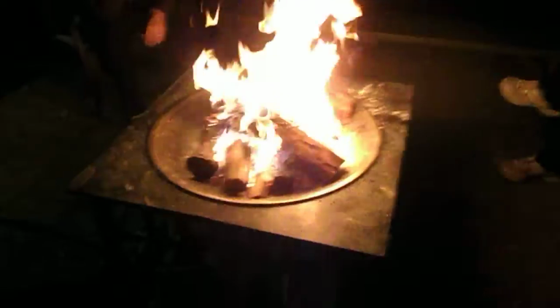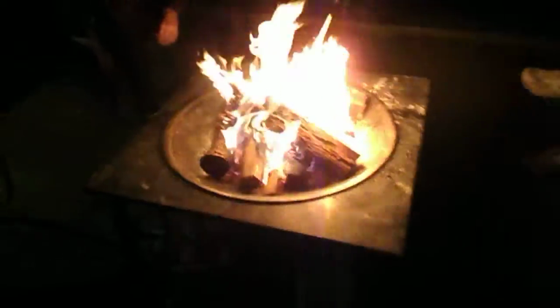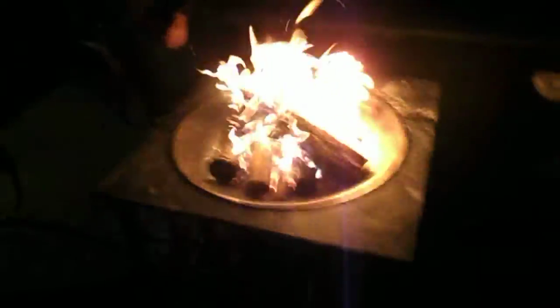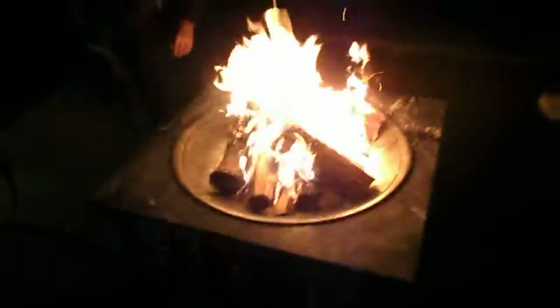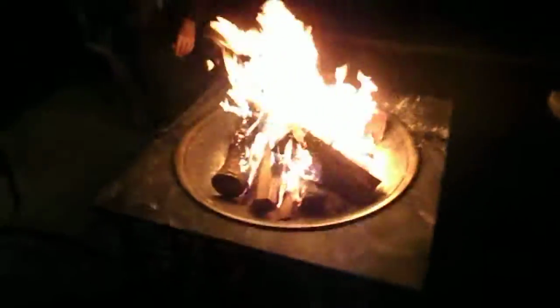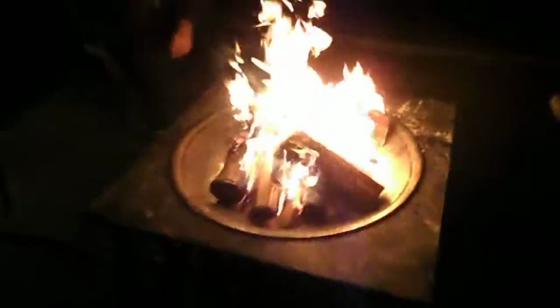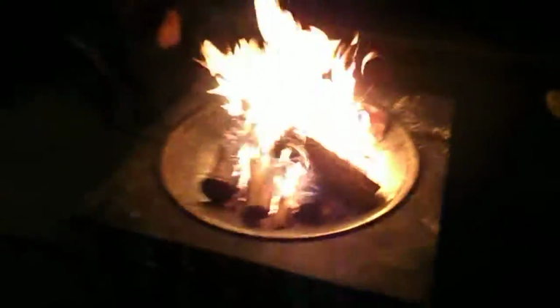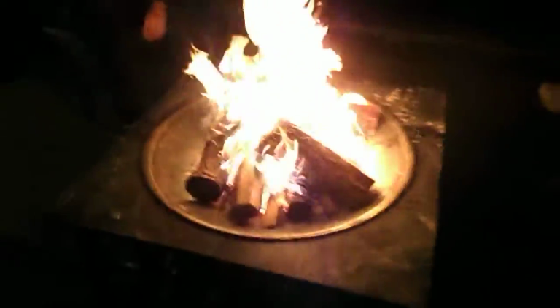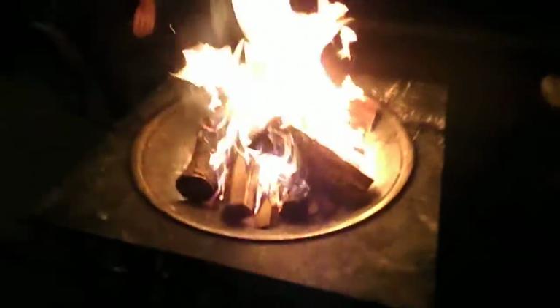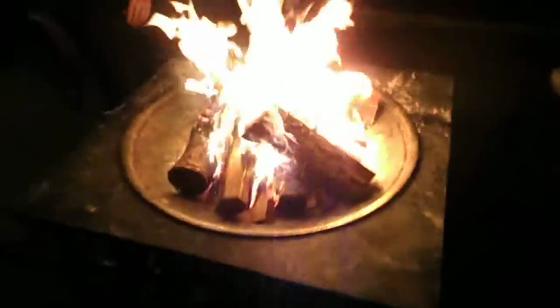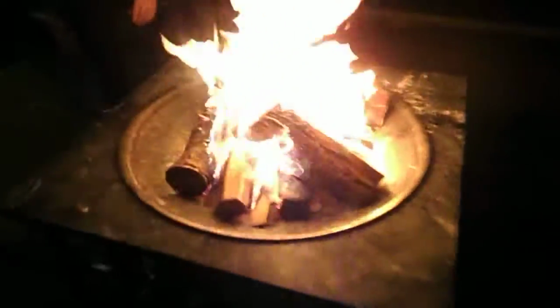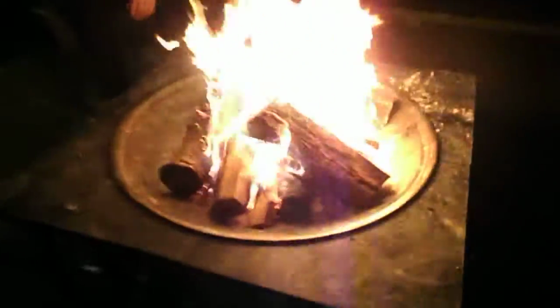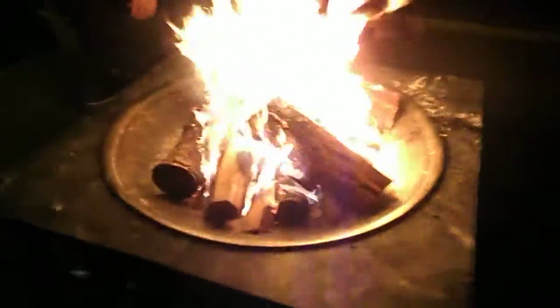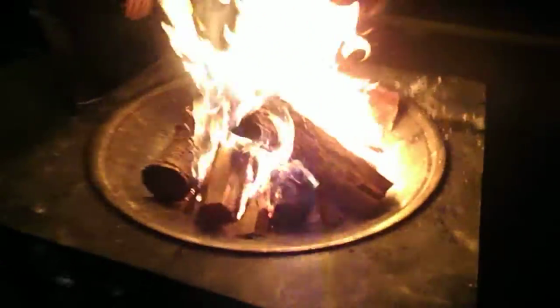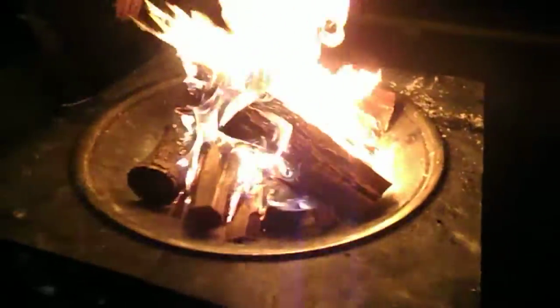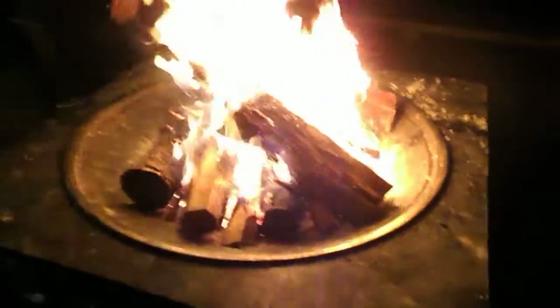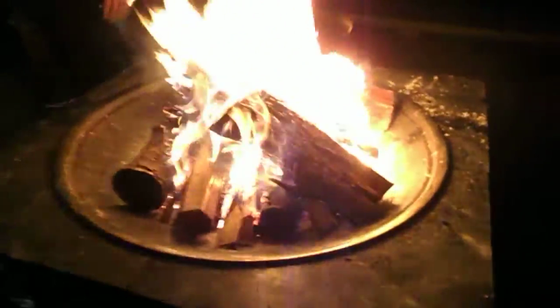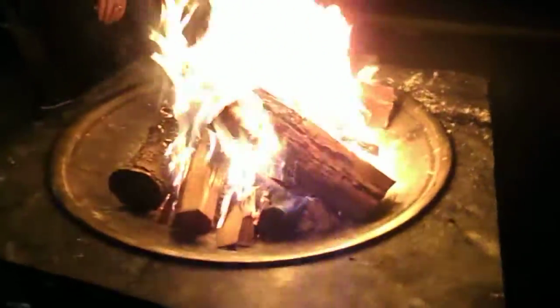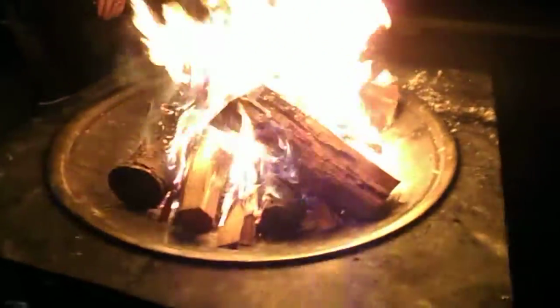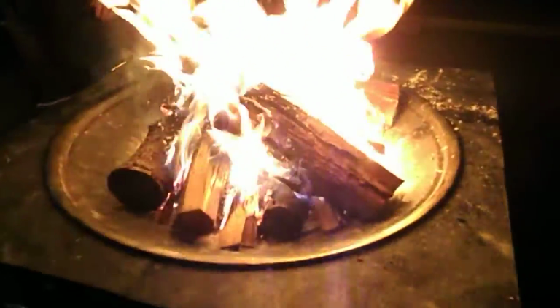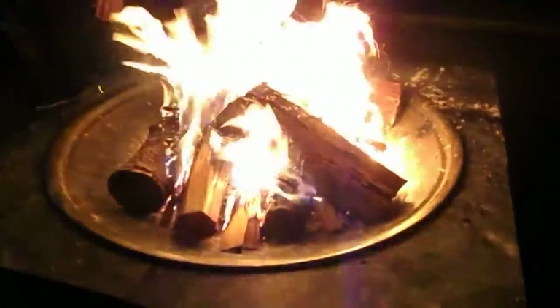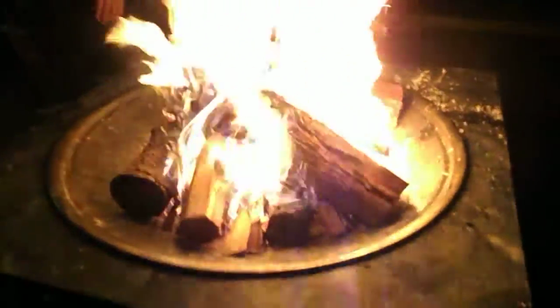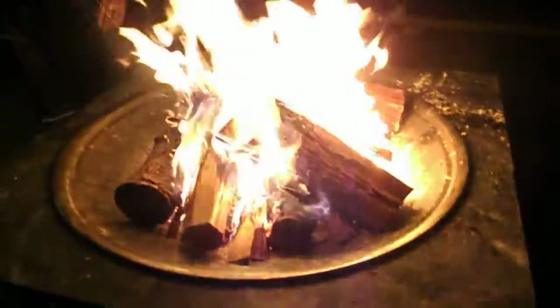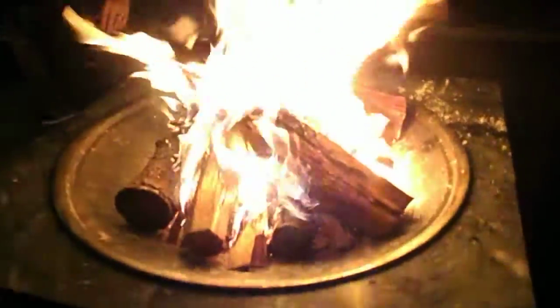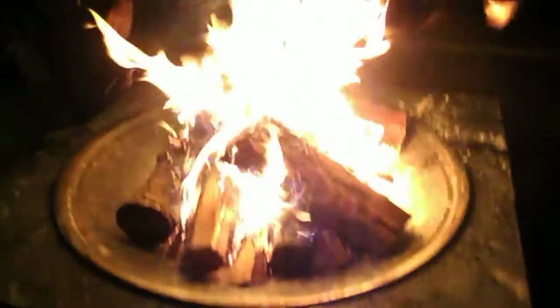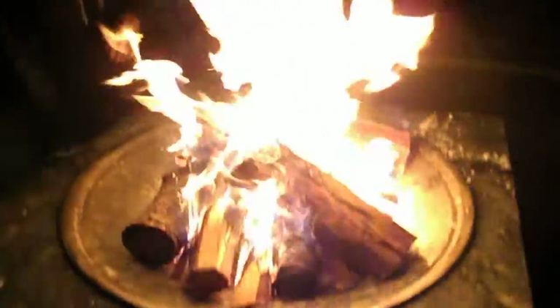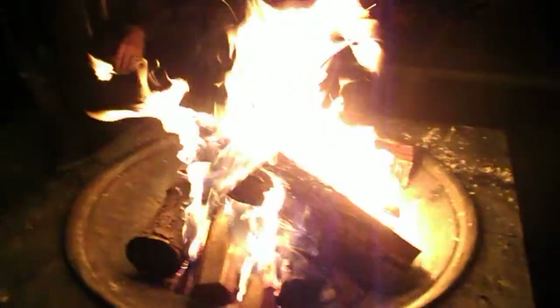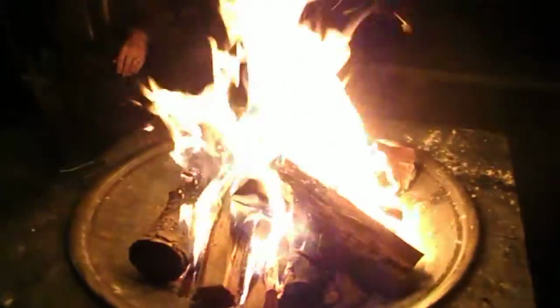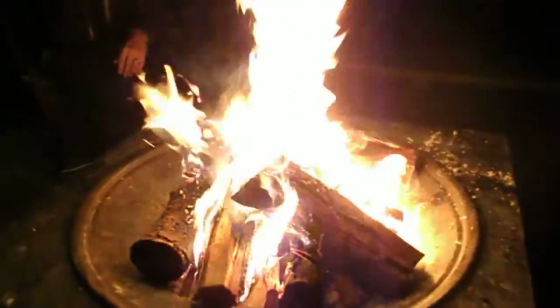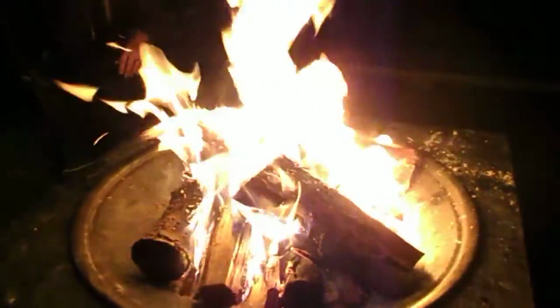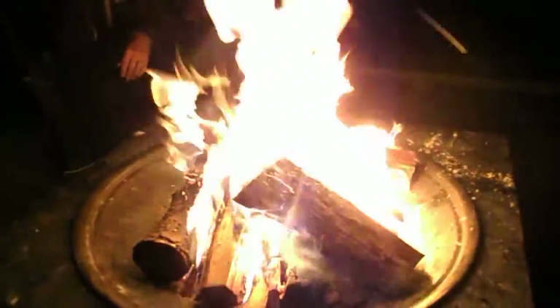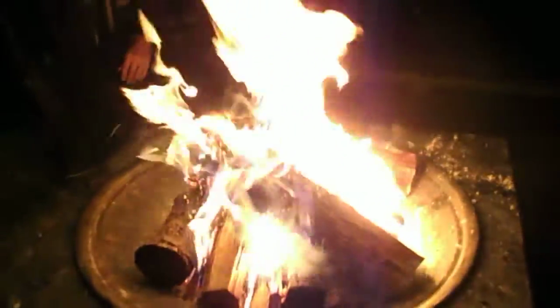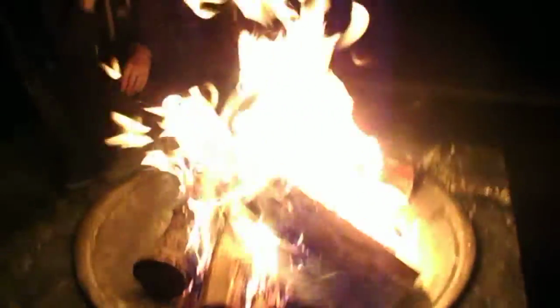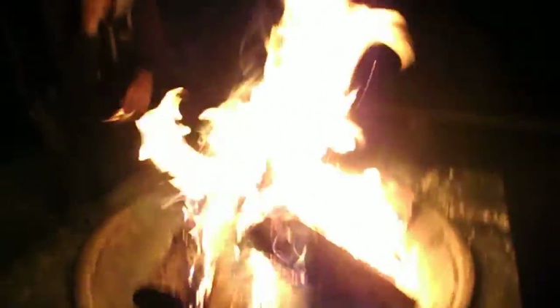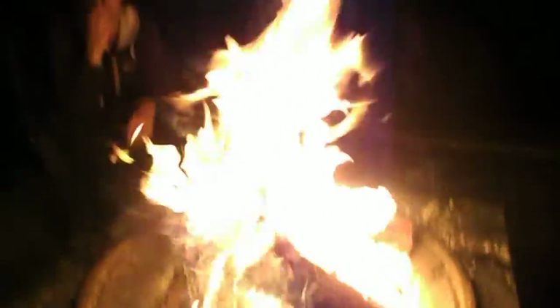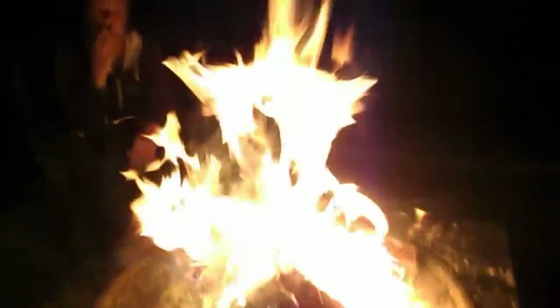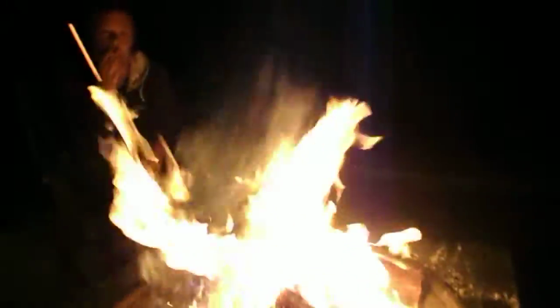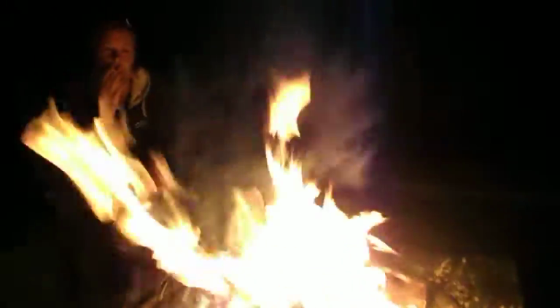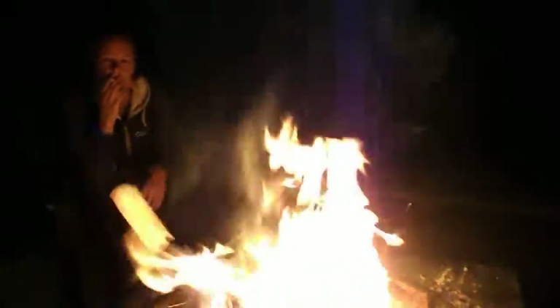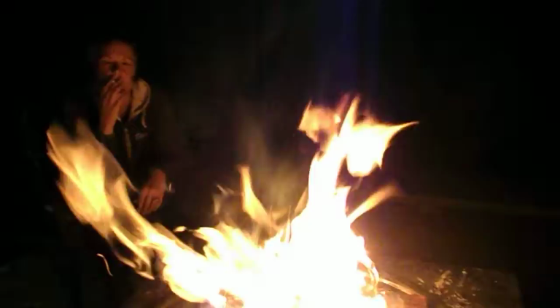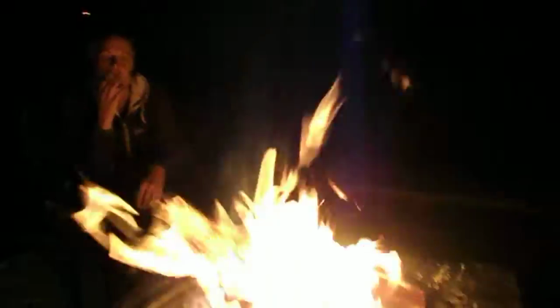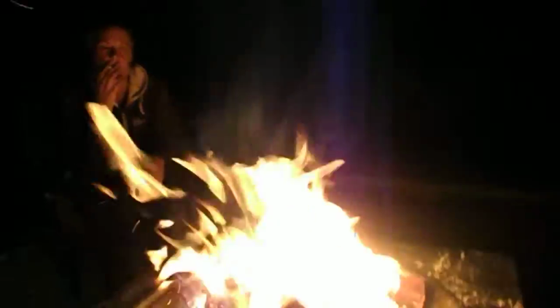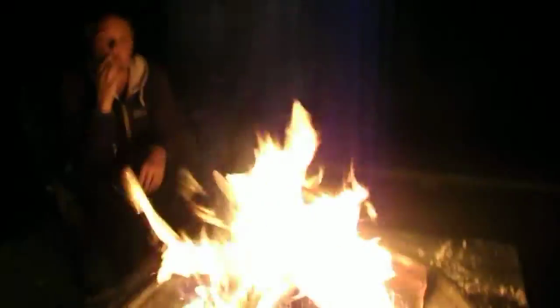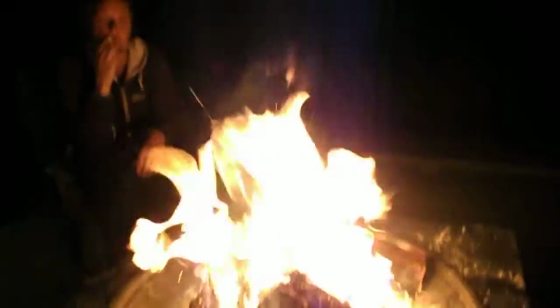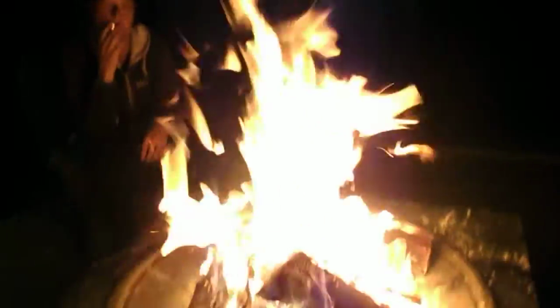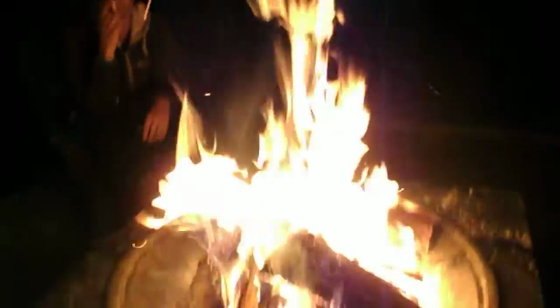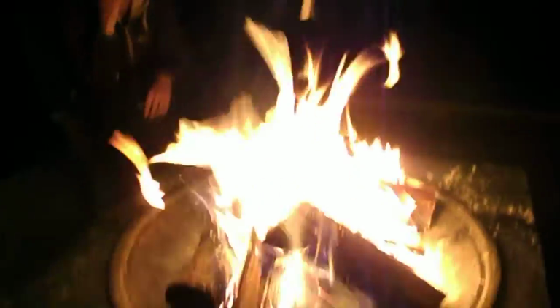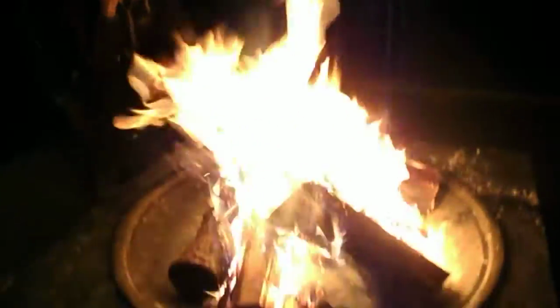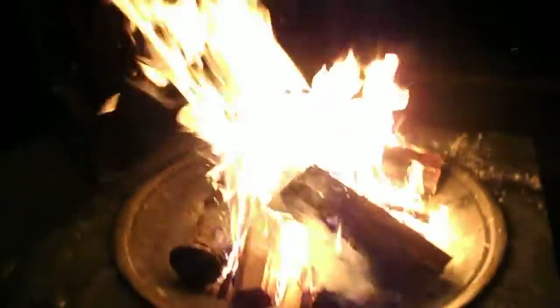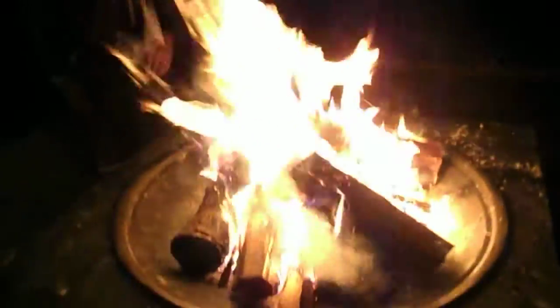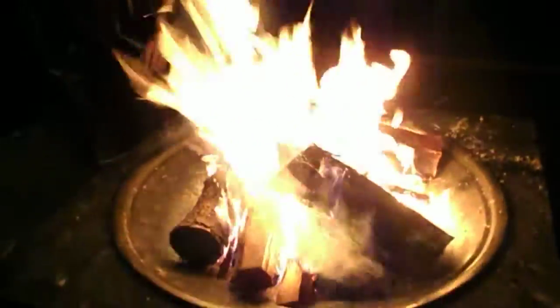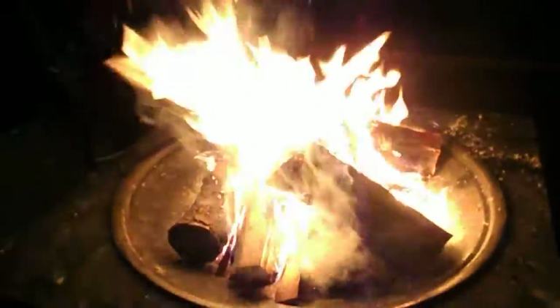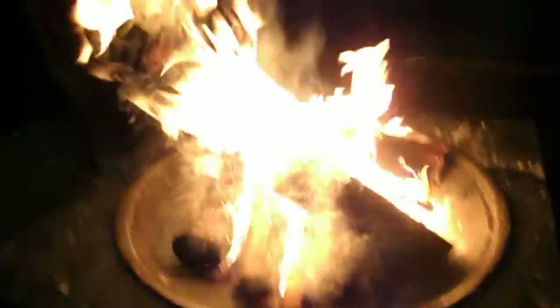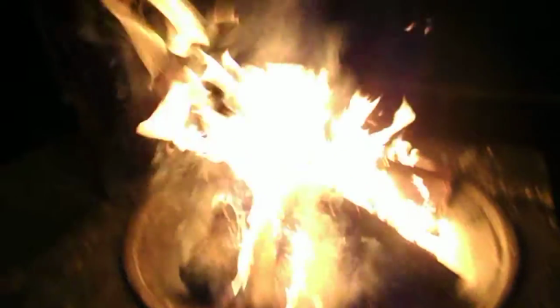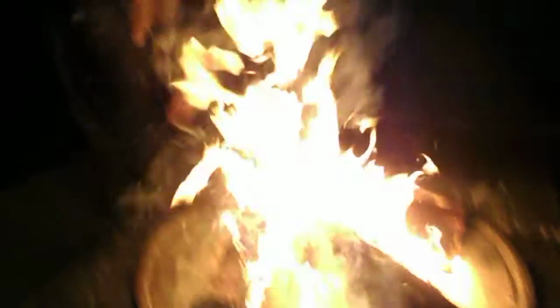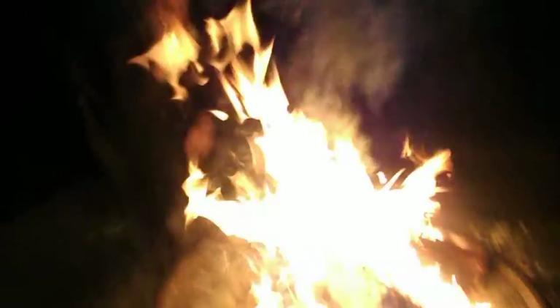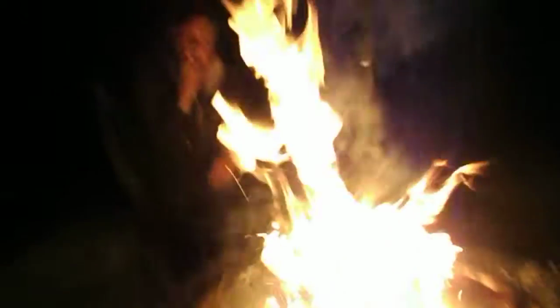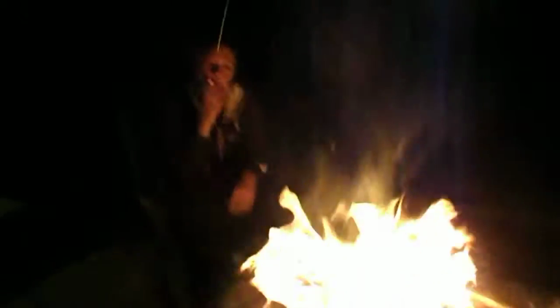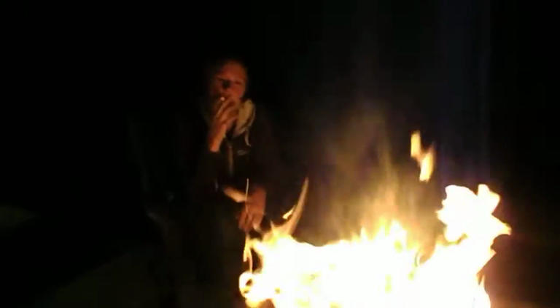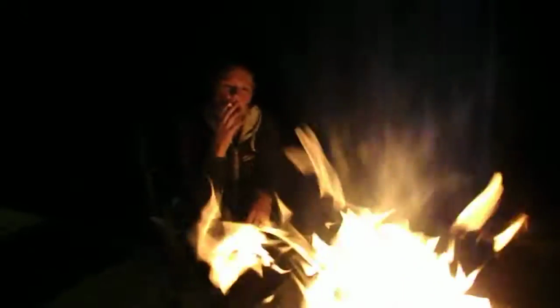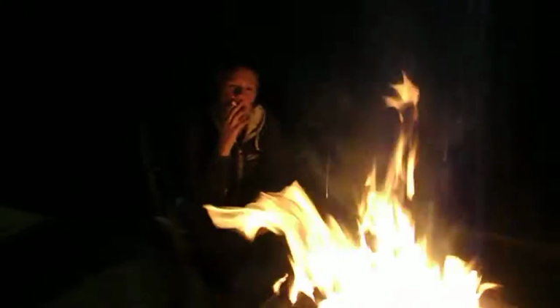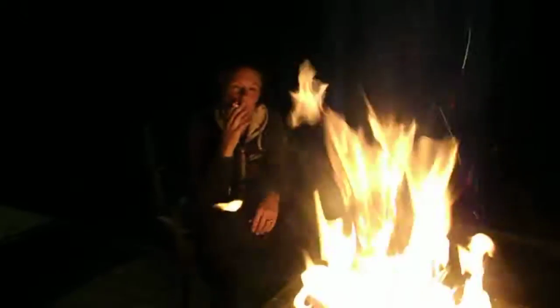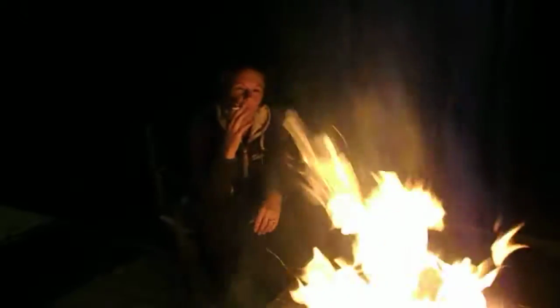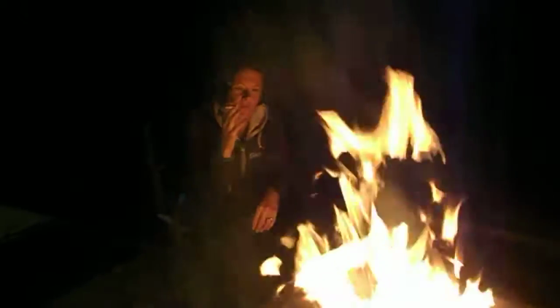And there it is. All lit. Ready to go. Nice big flames. We've got super heat already girls.